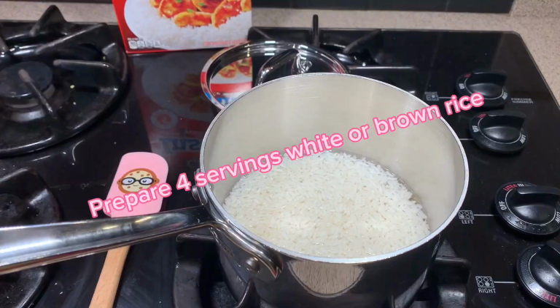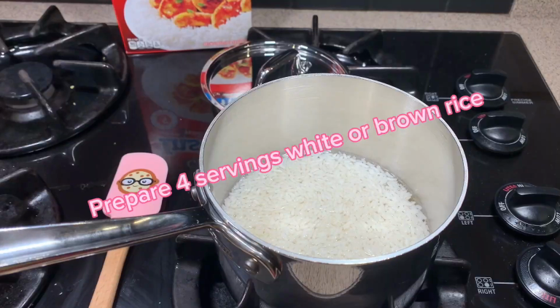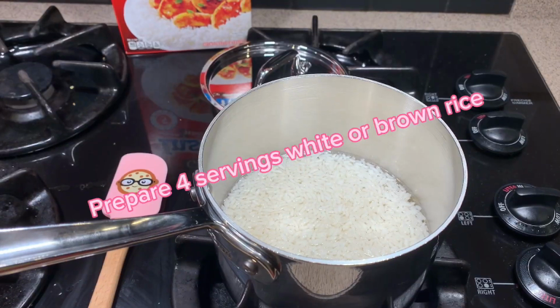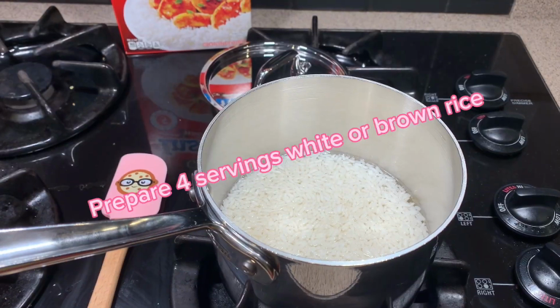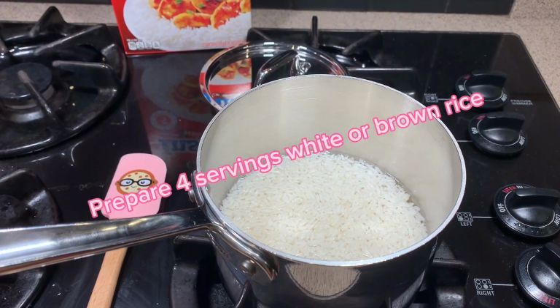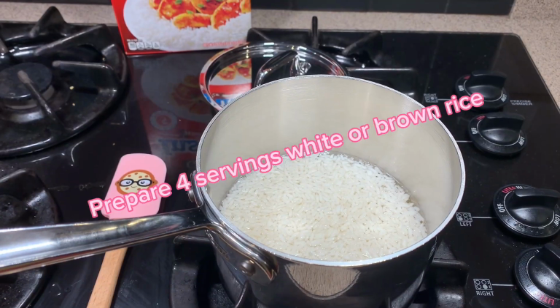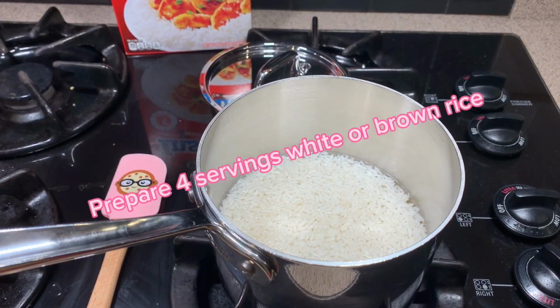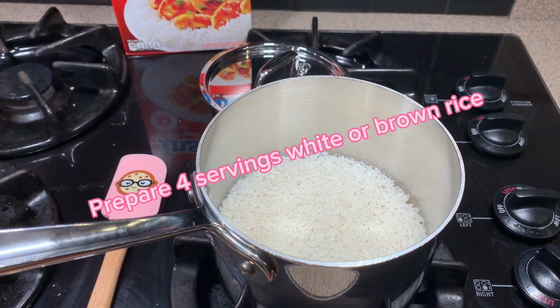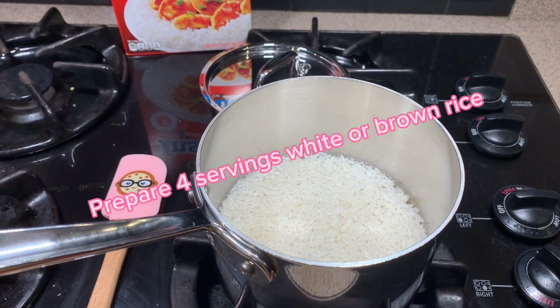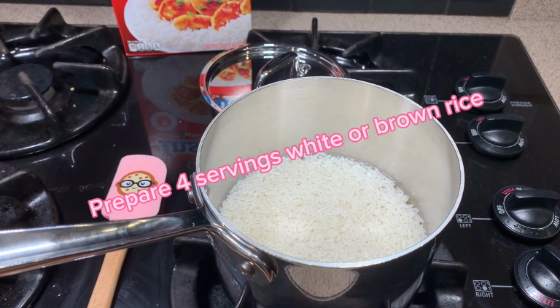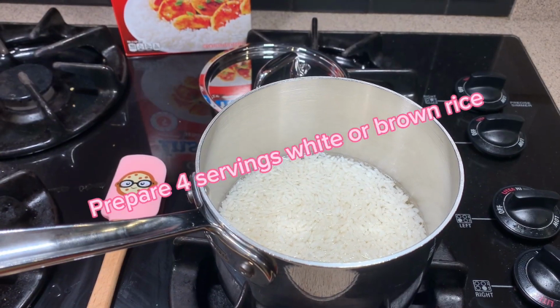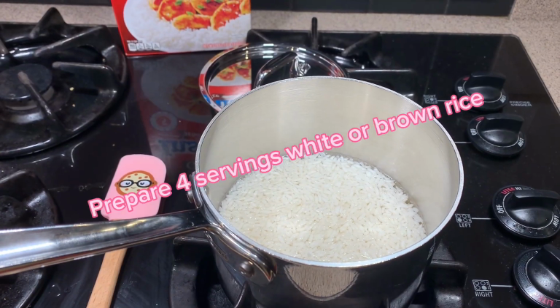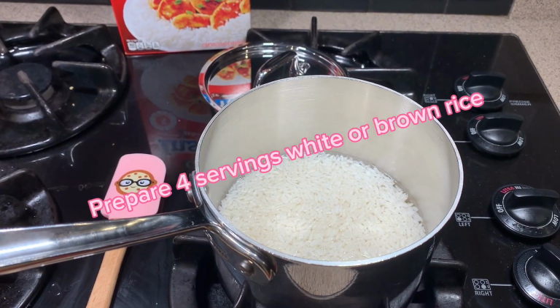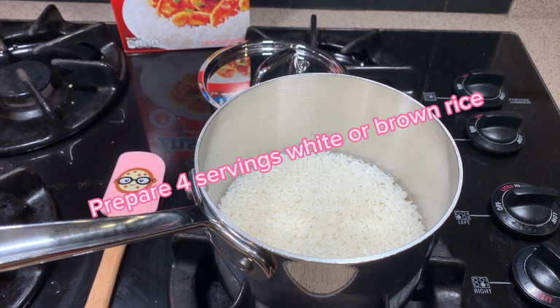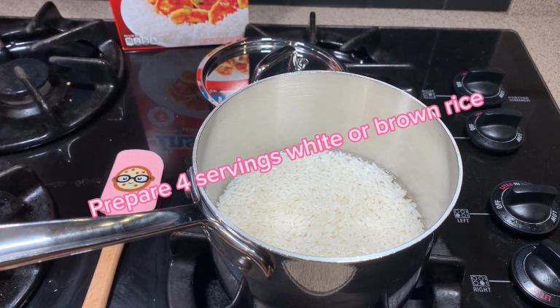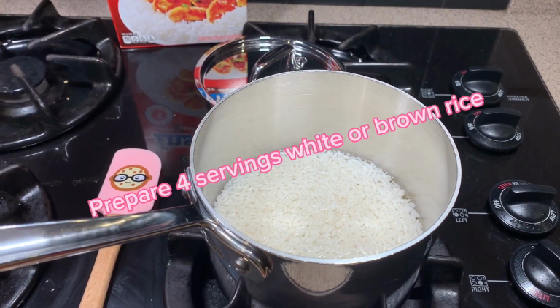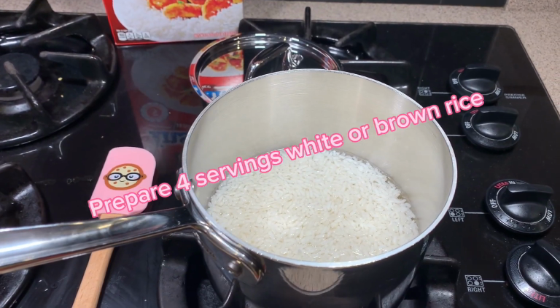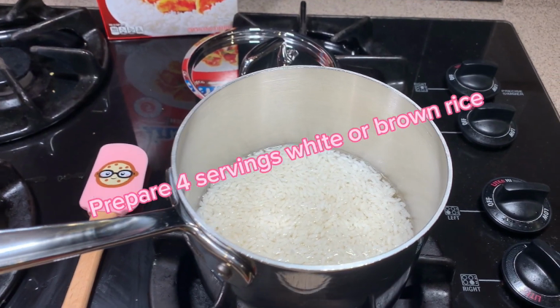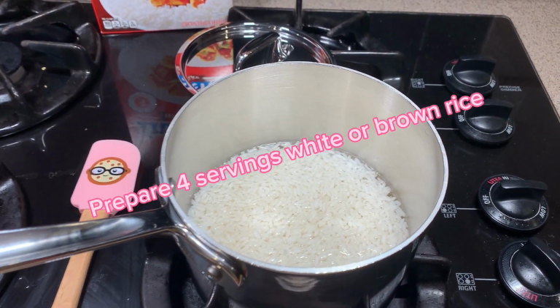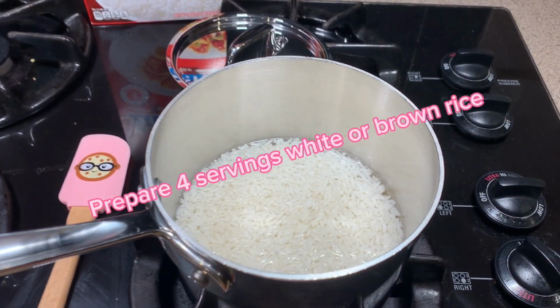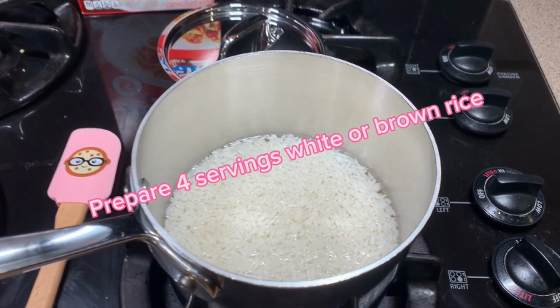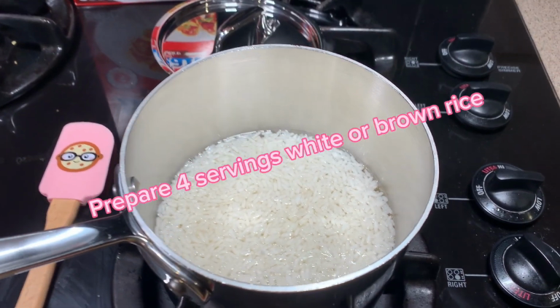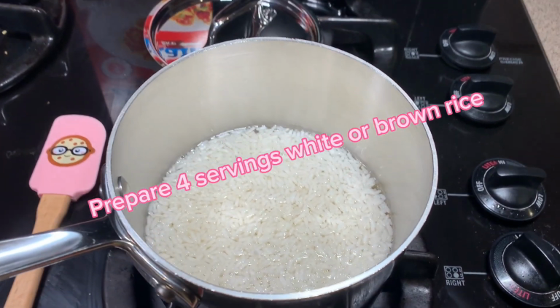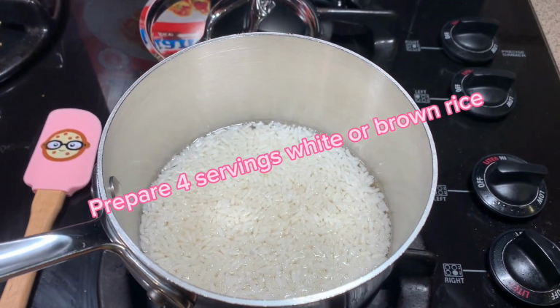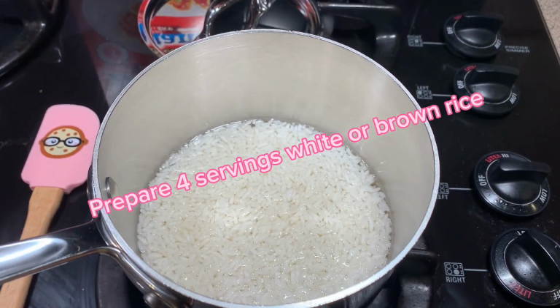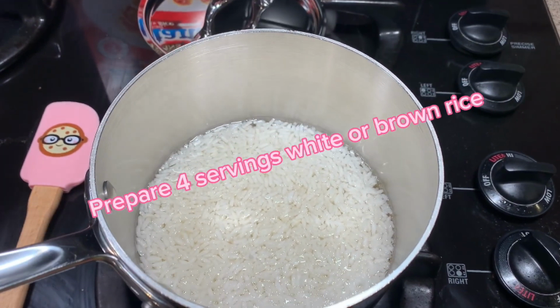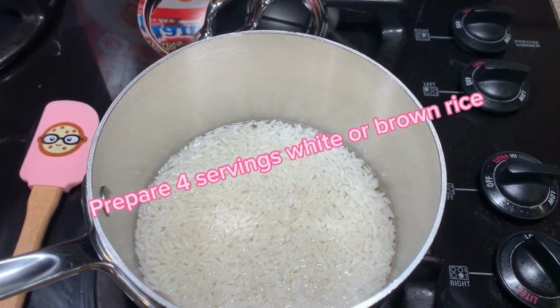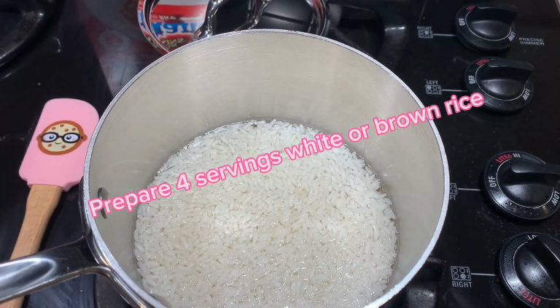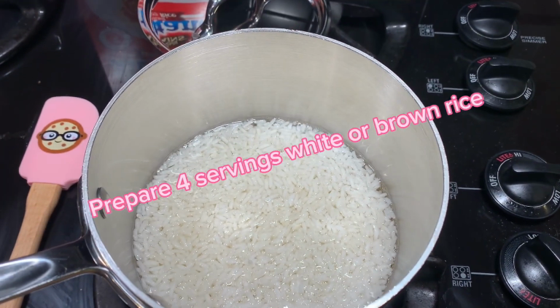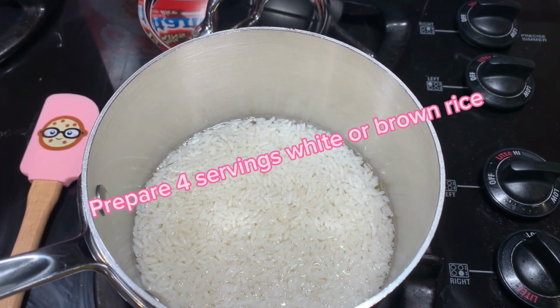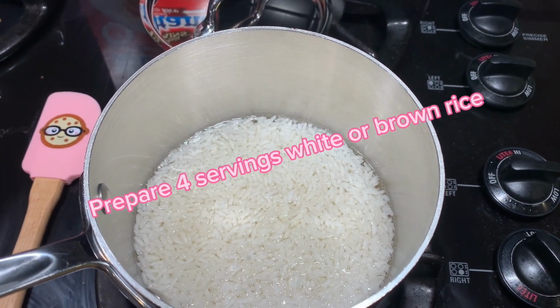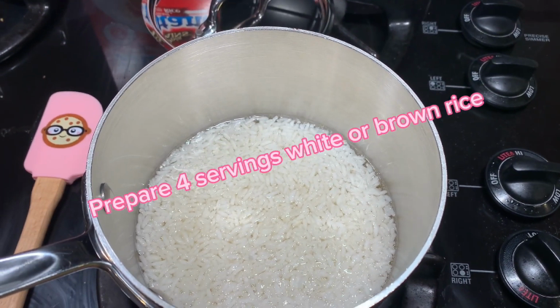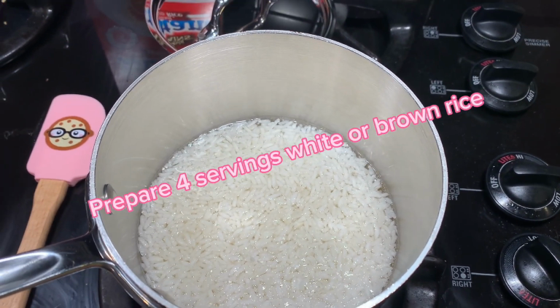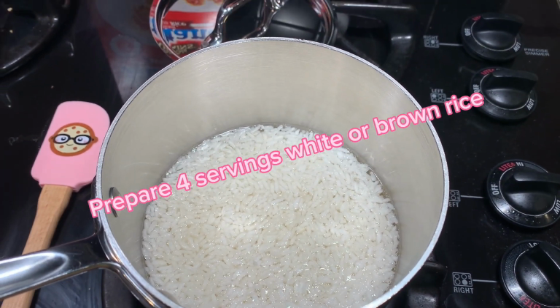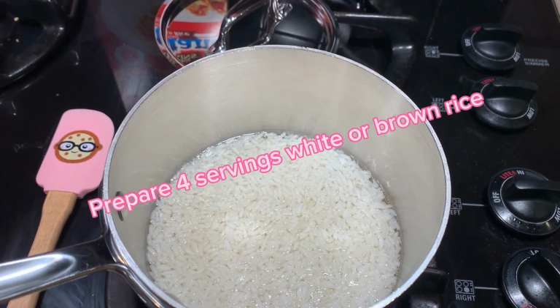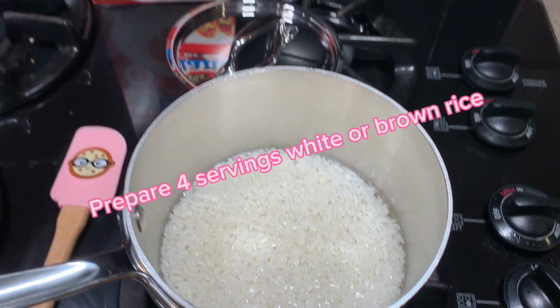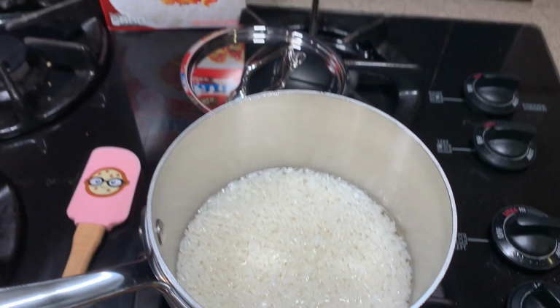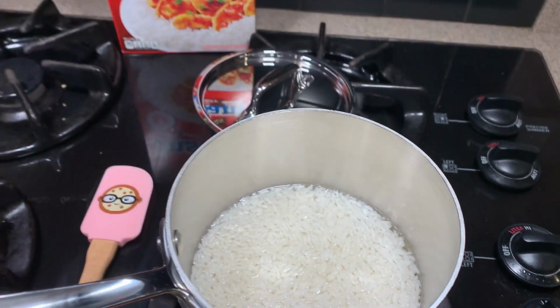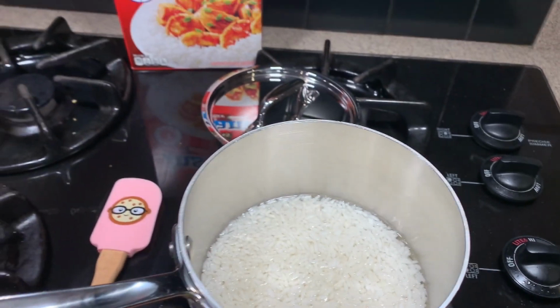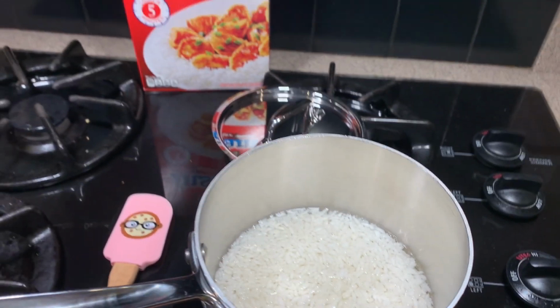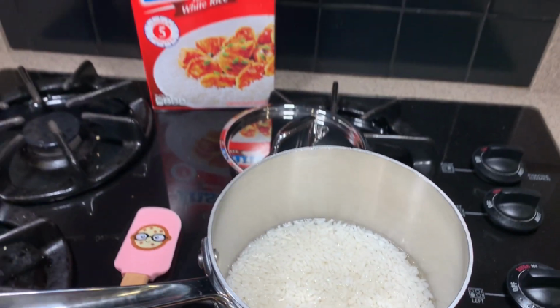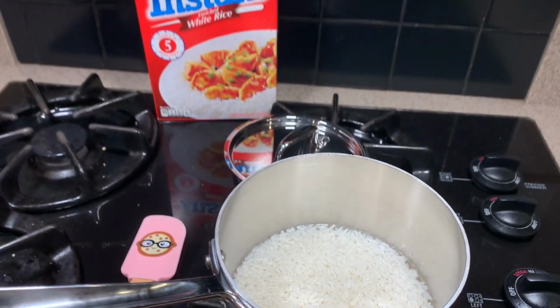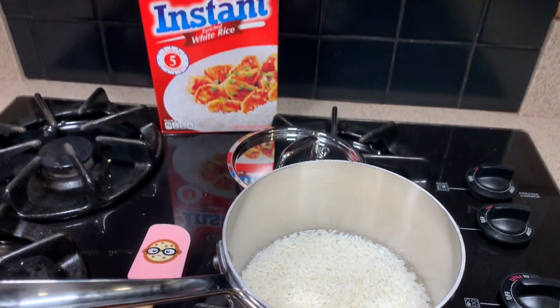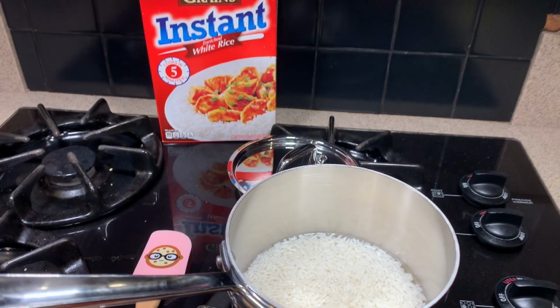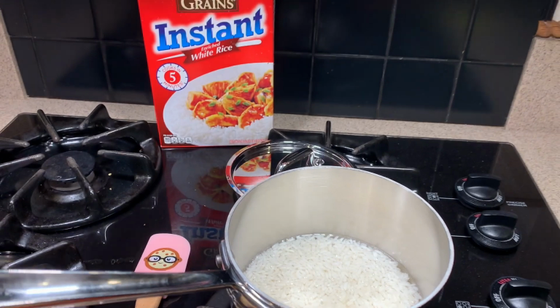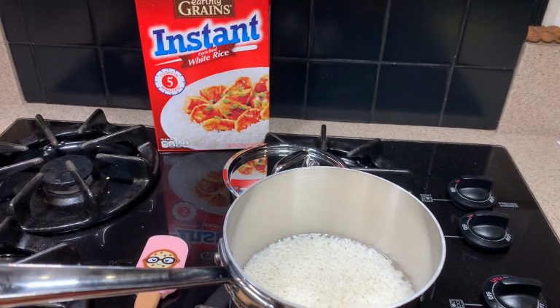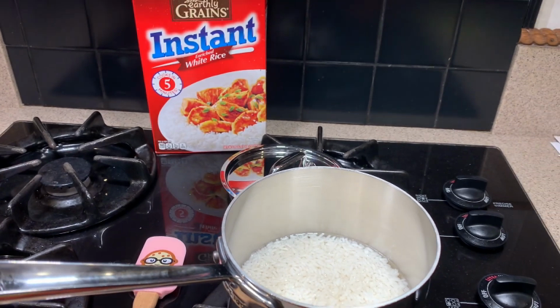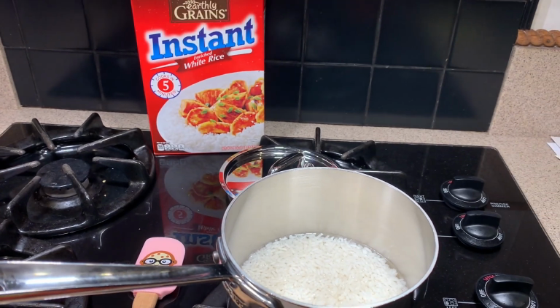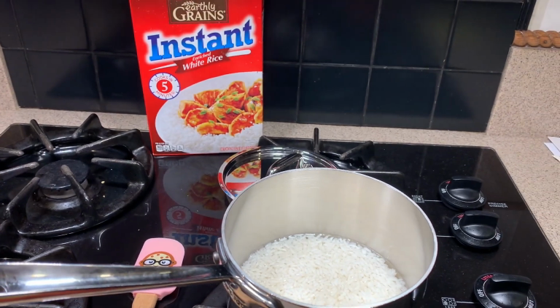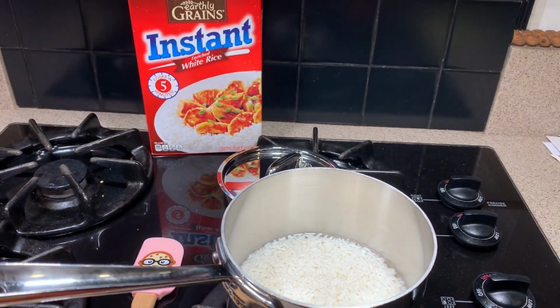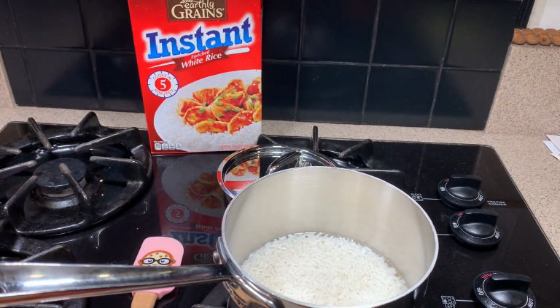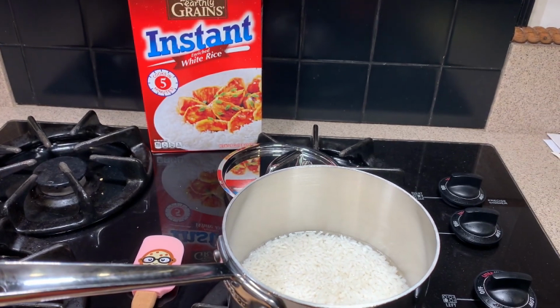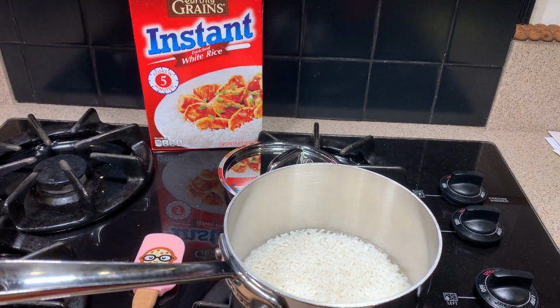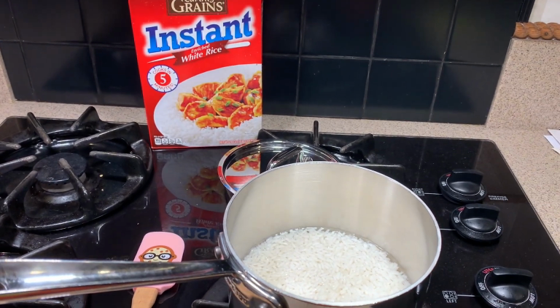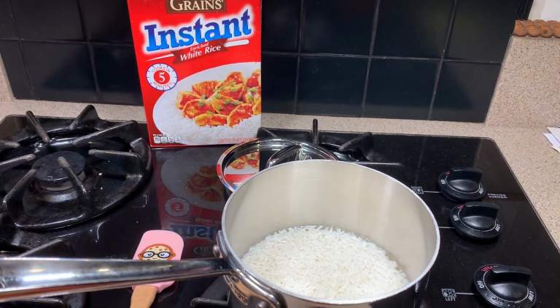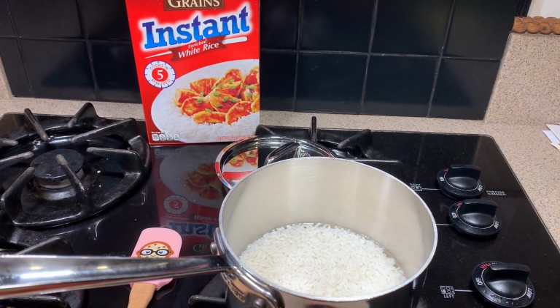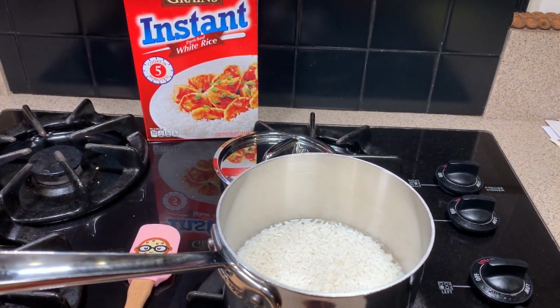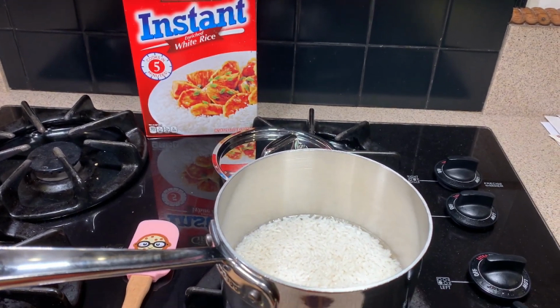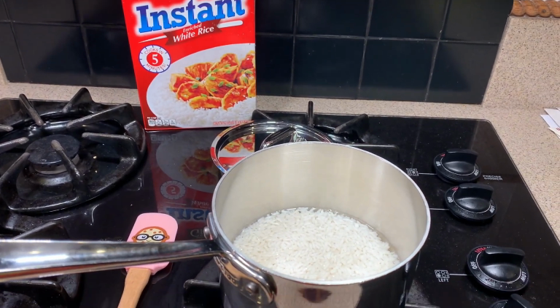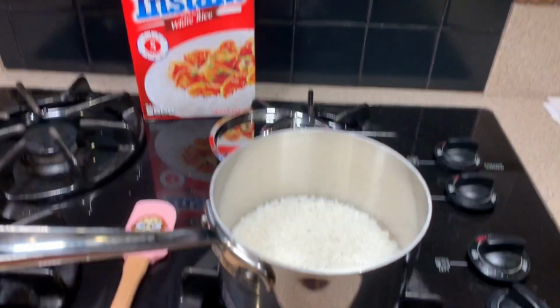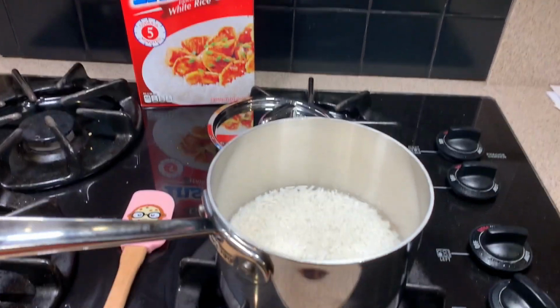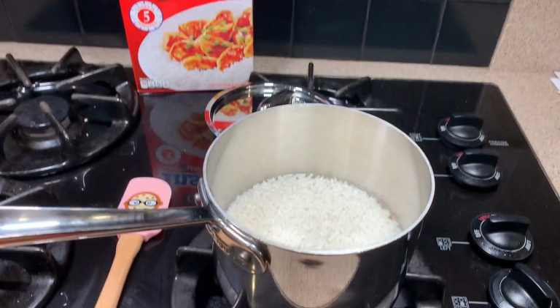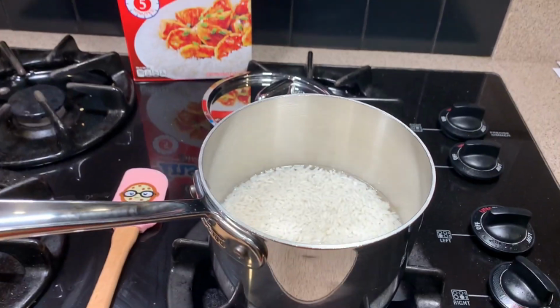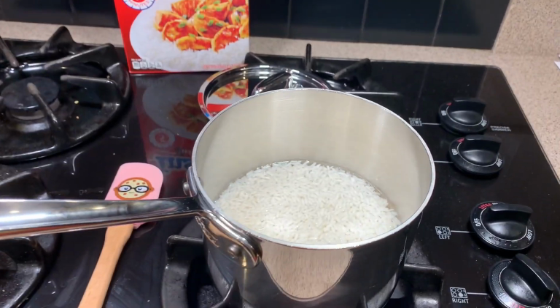We'll start by cooking the rice according to package directions. White or brown rice works great in this recipe.